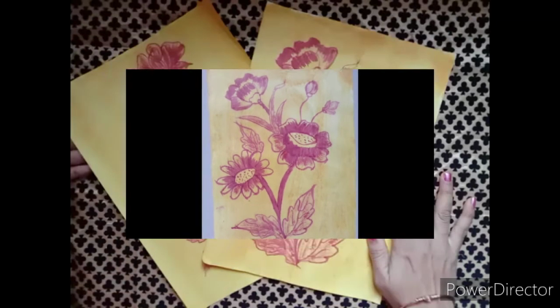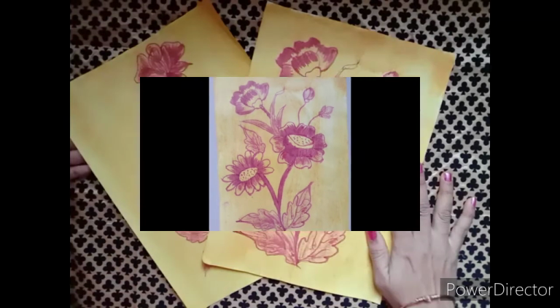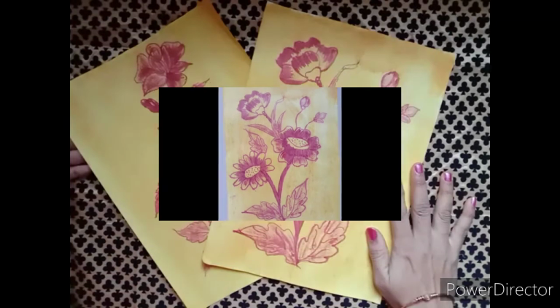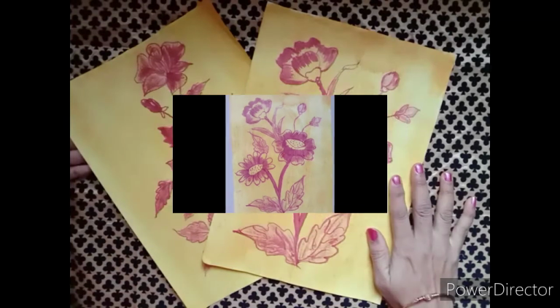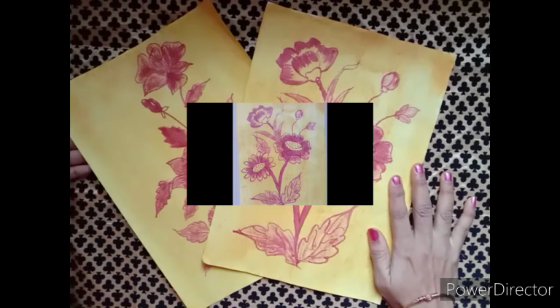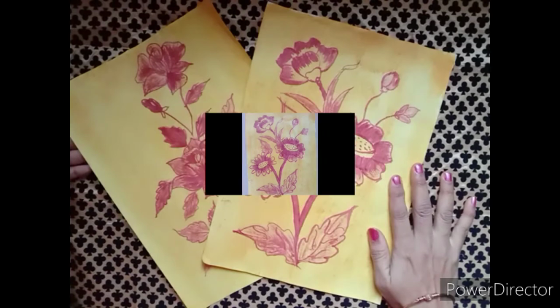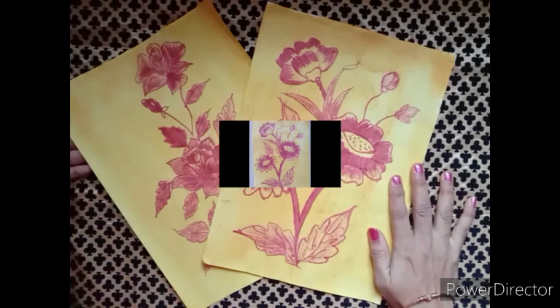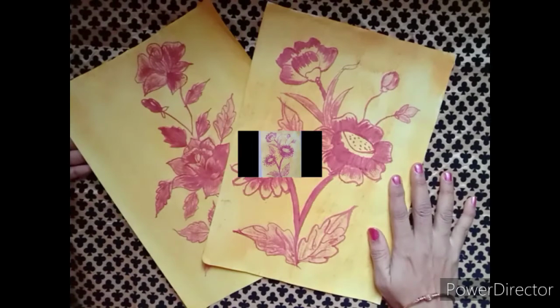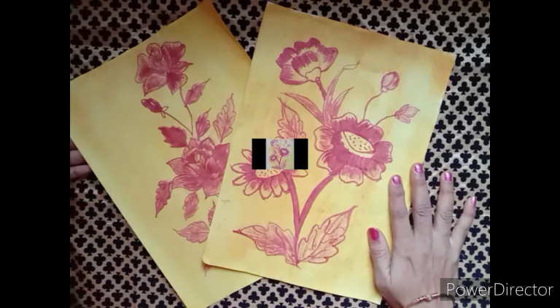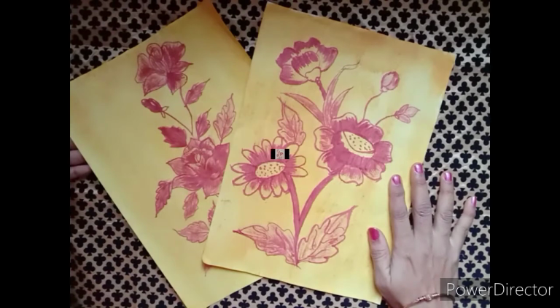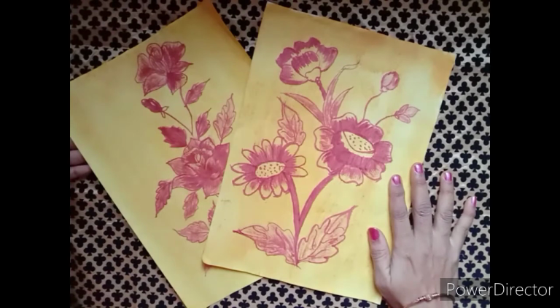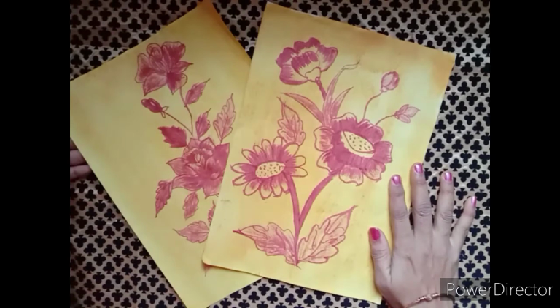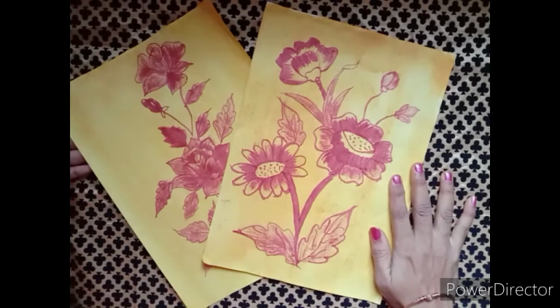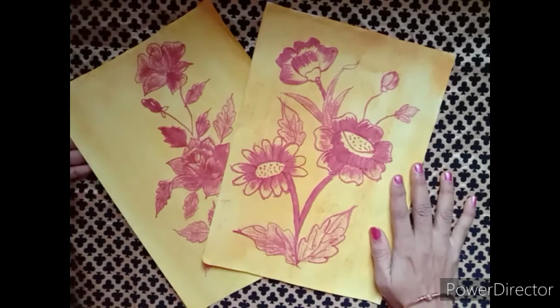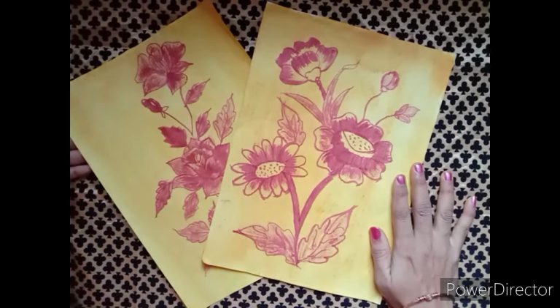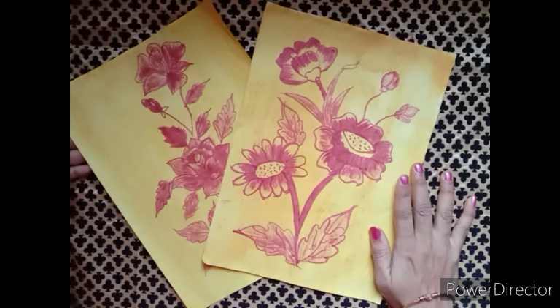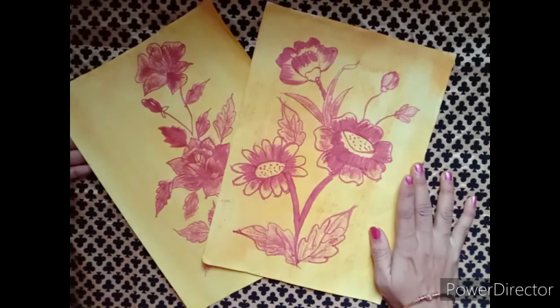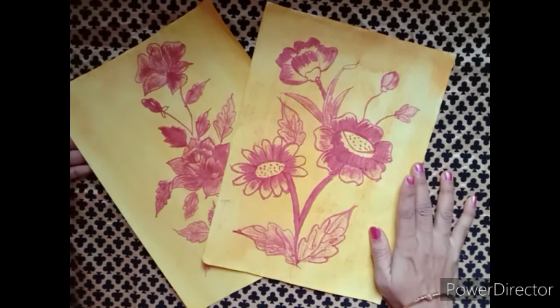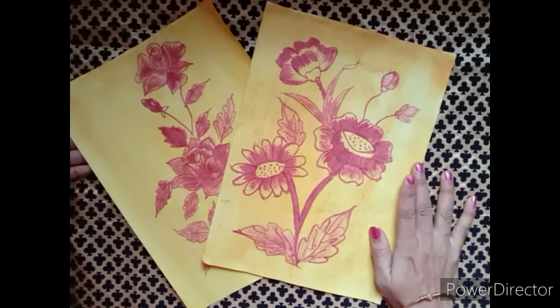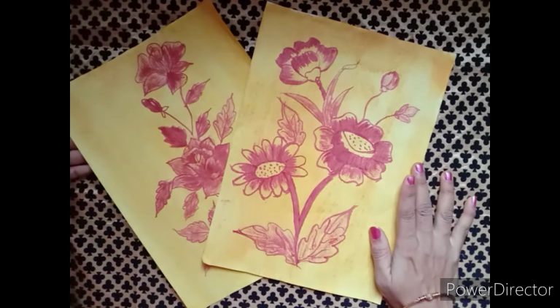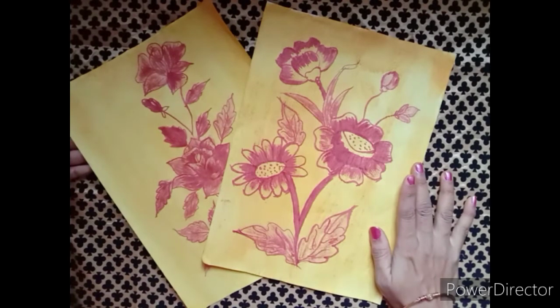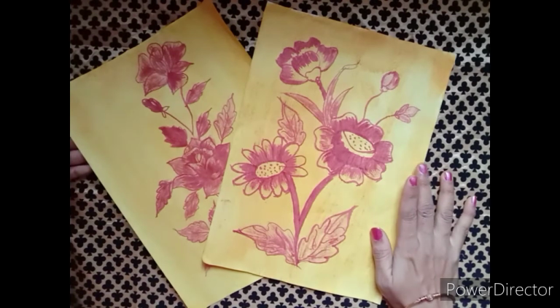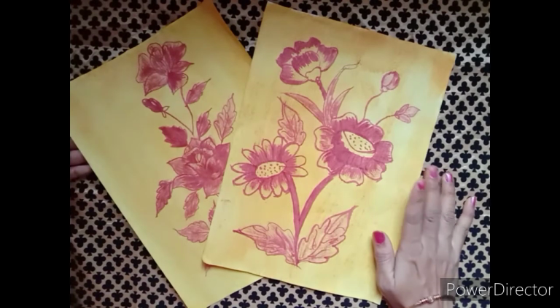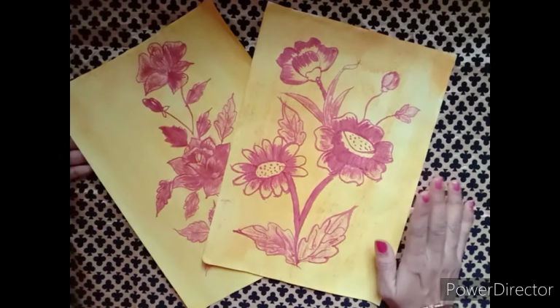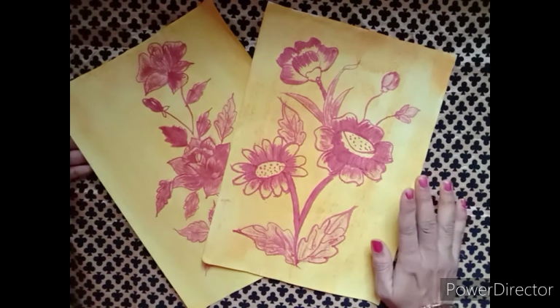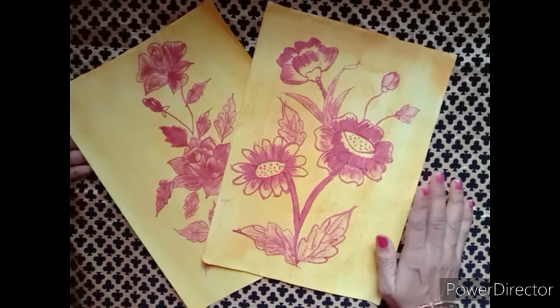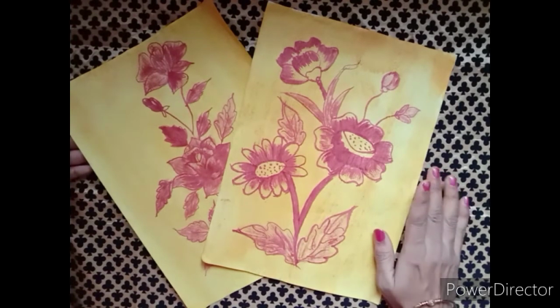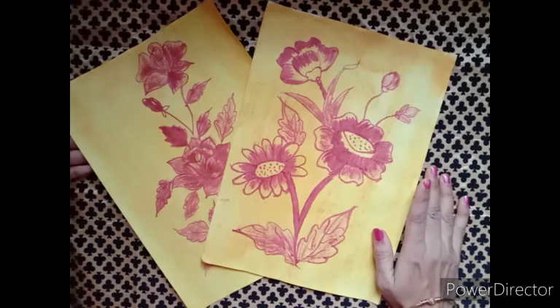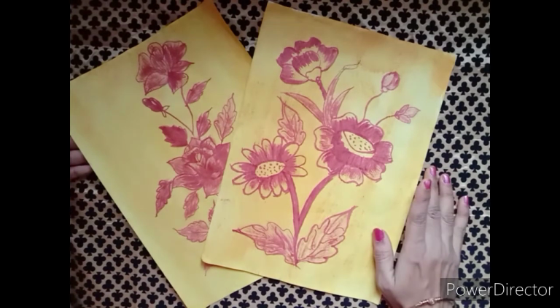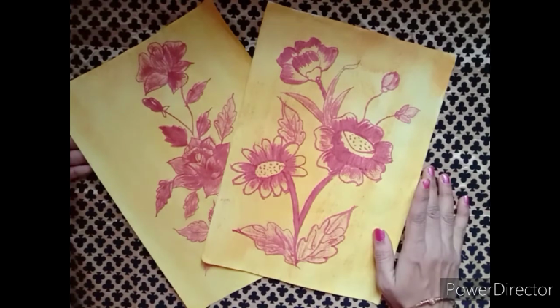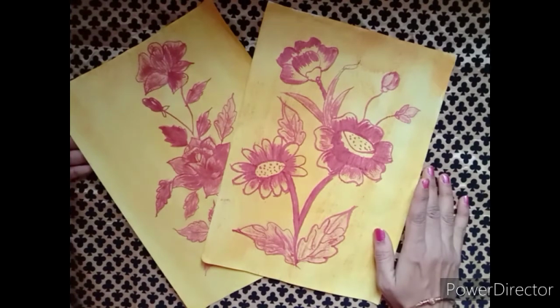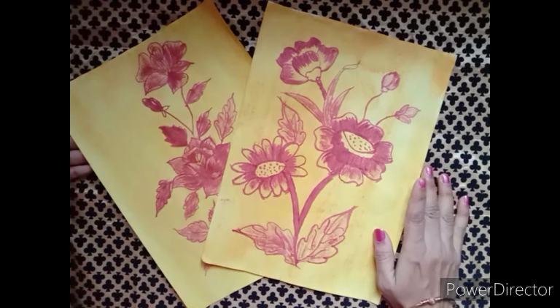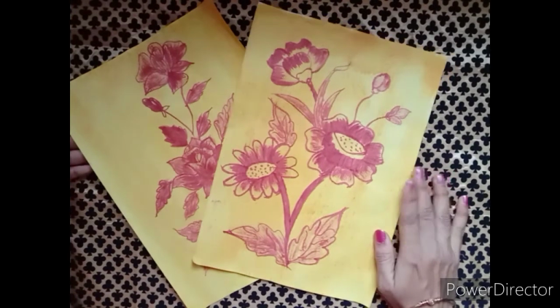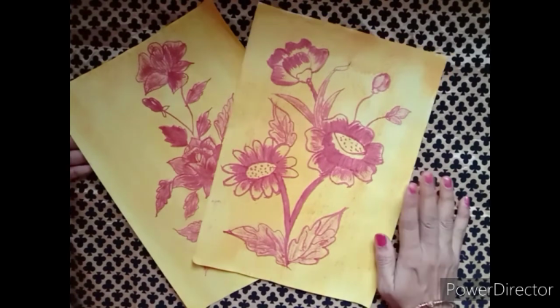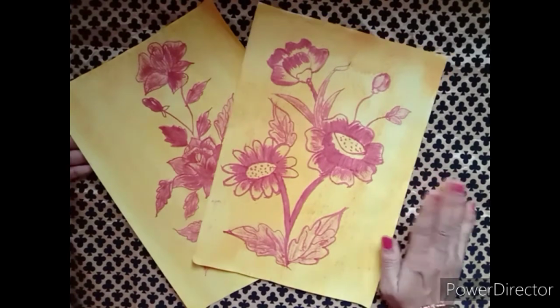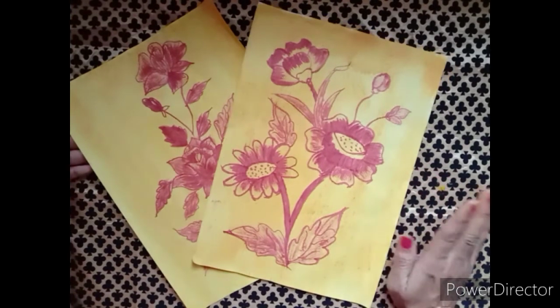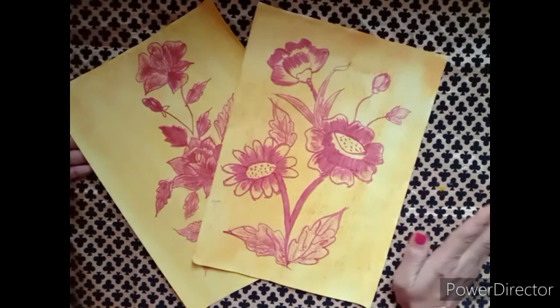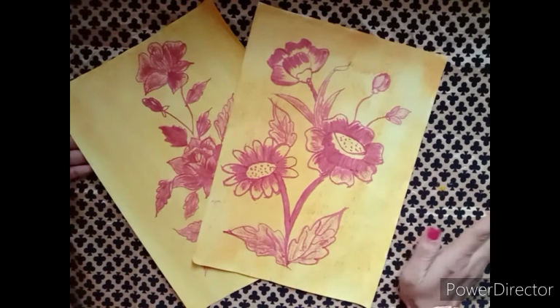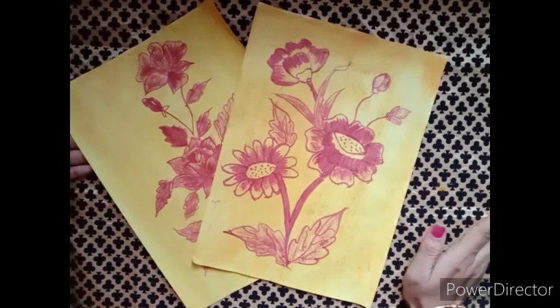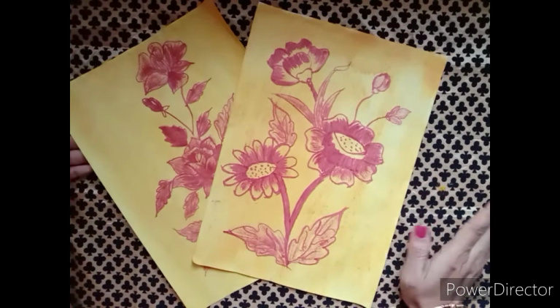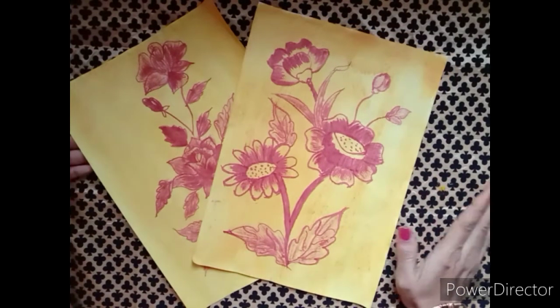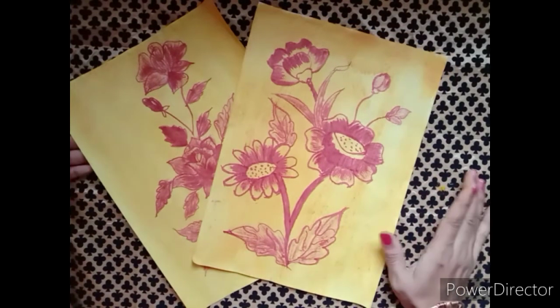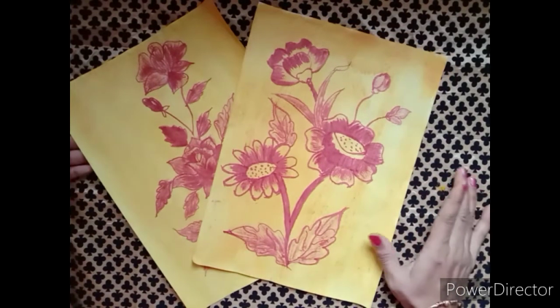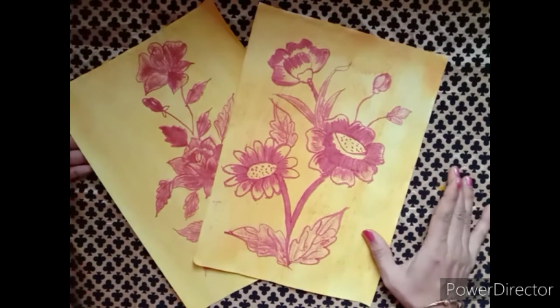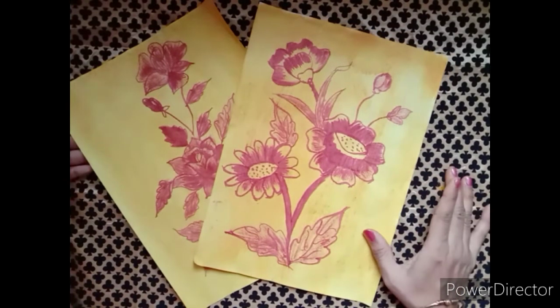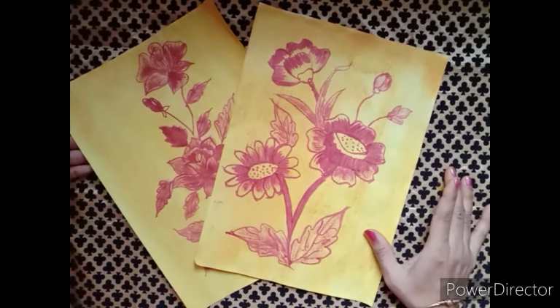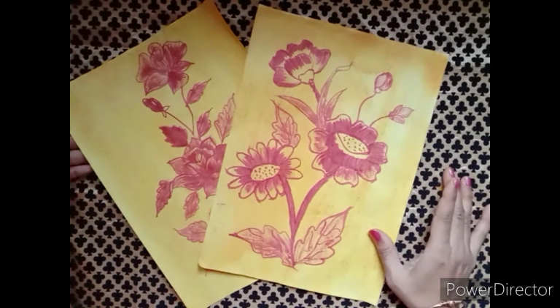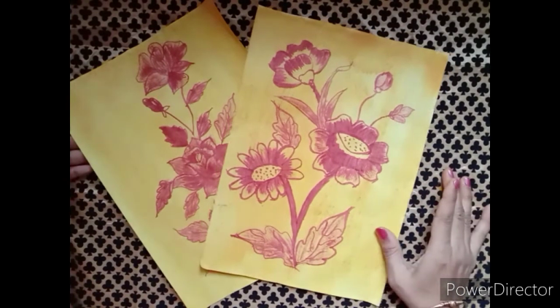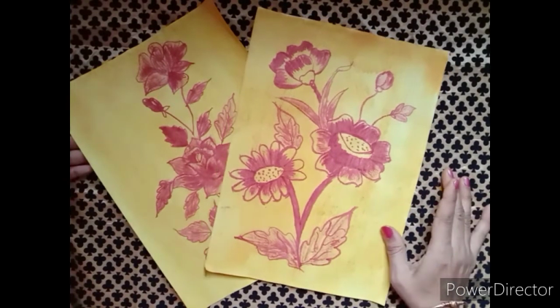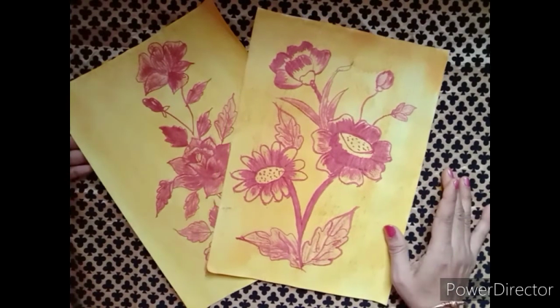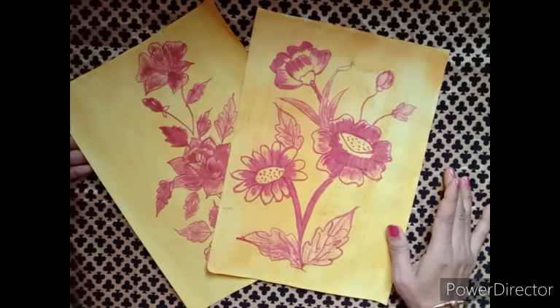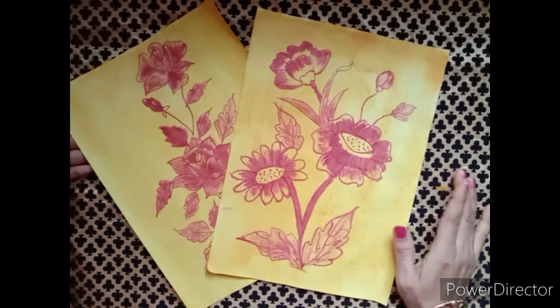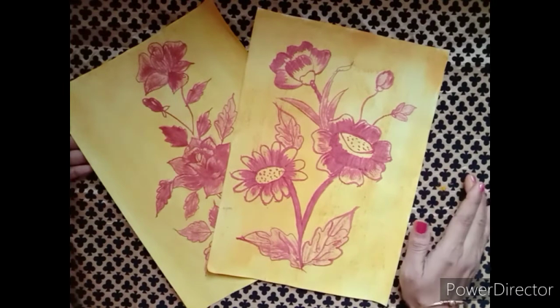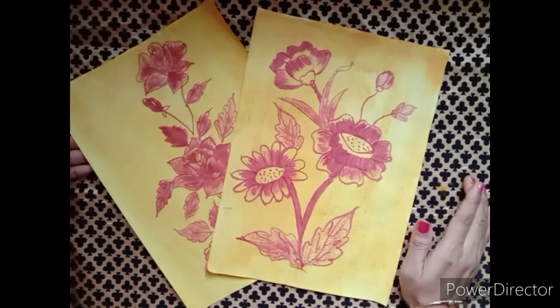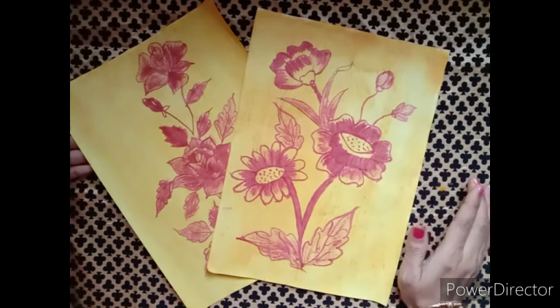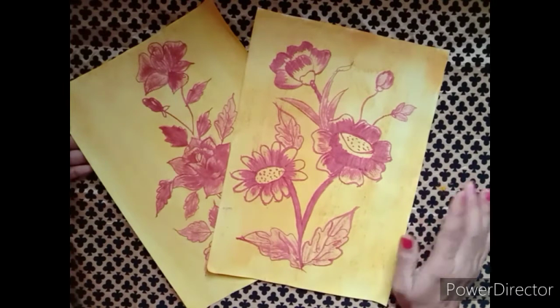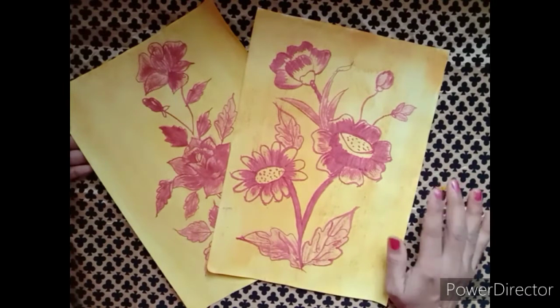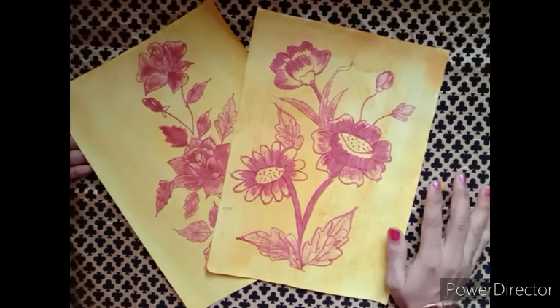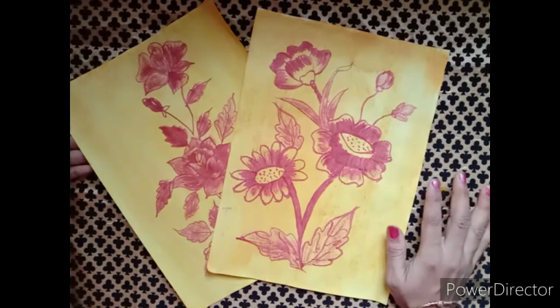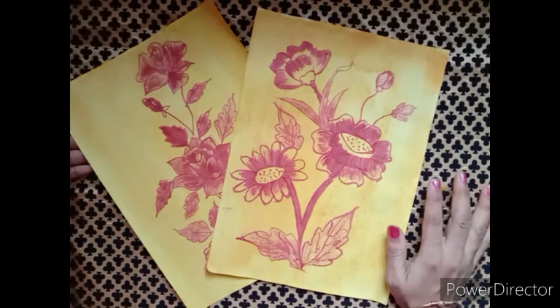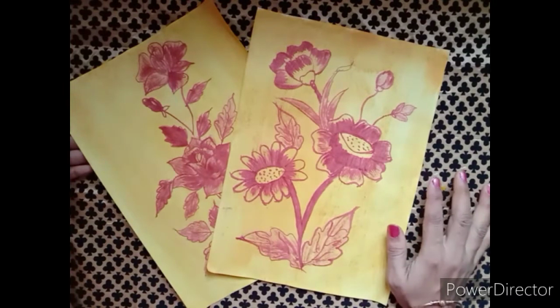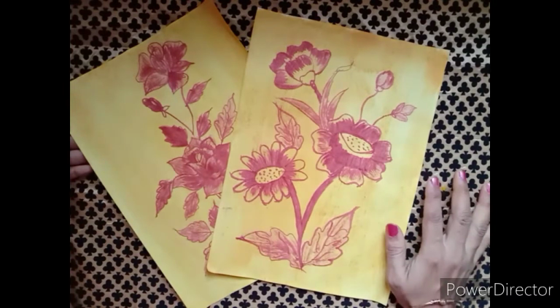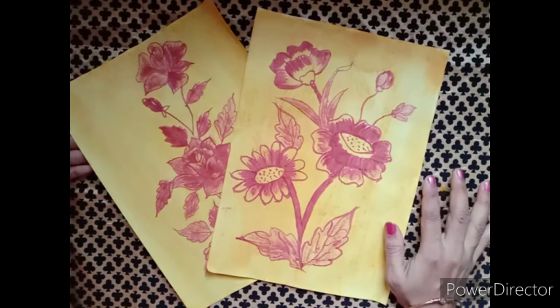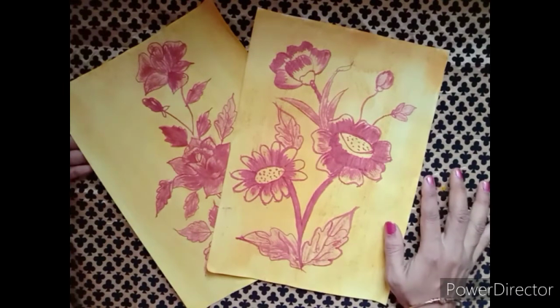Hi friends, welcome to Mrinali Crafts. In this video, I will show you the materials available in this video.